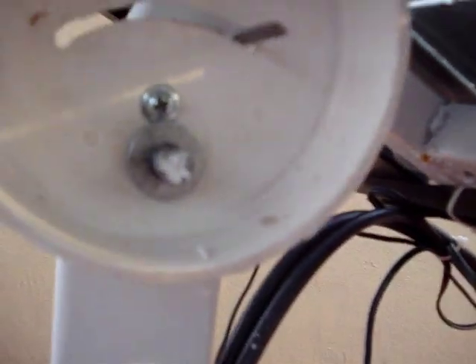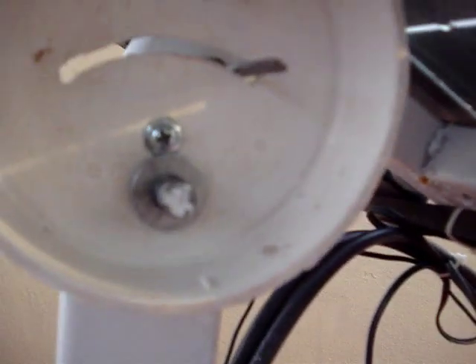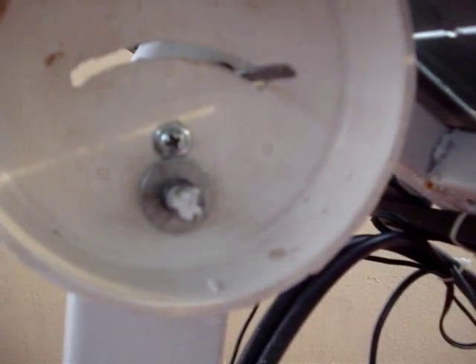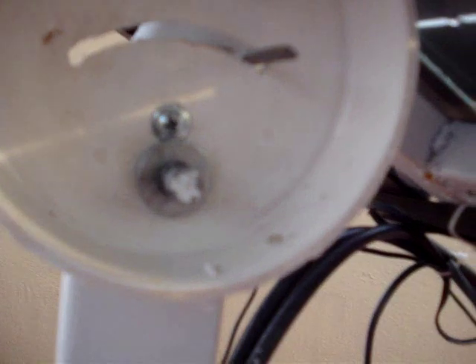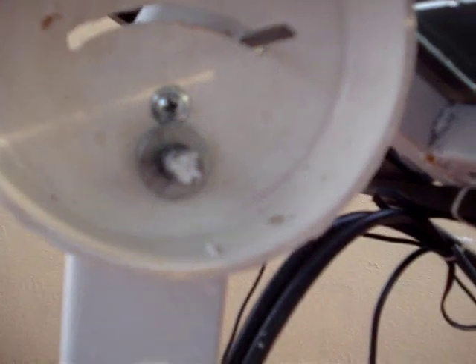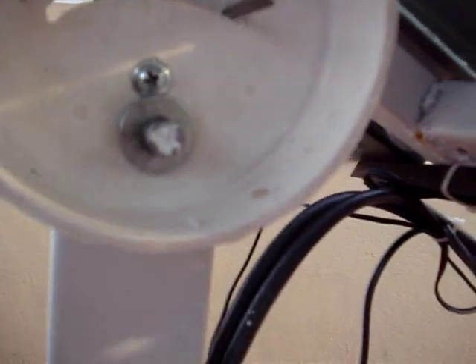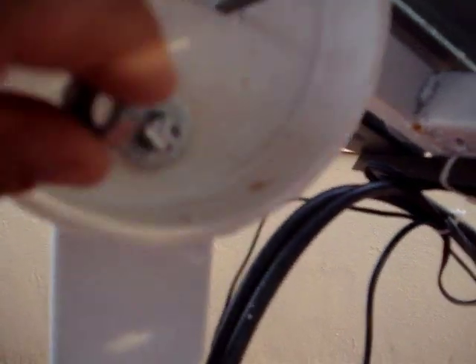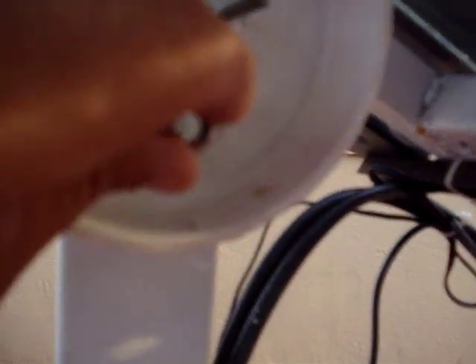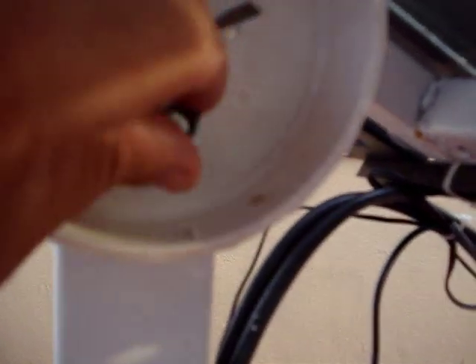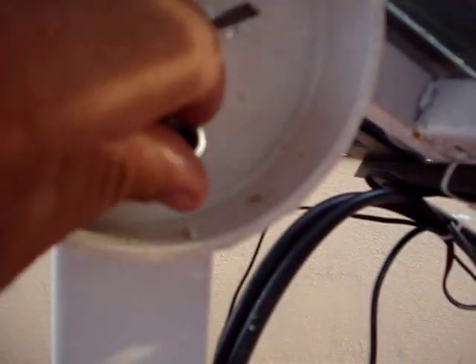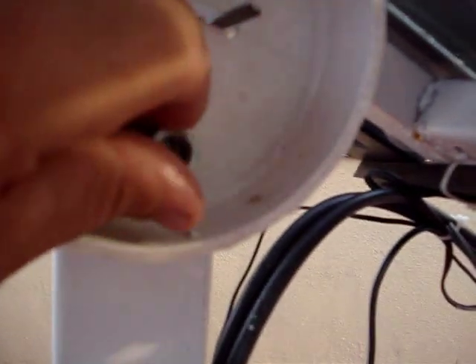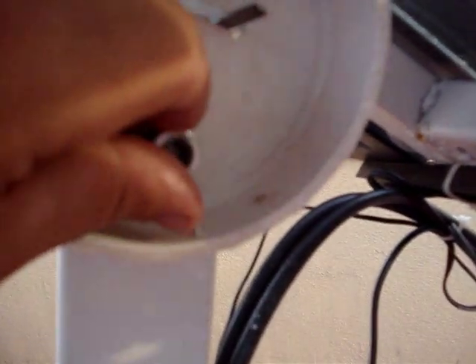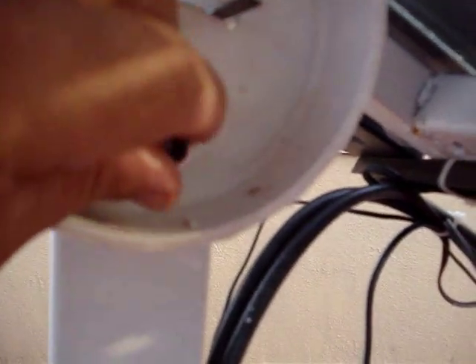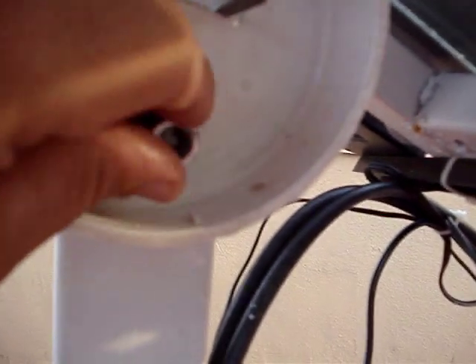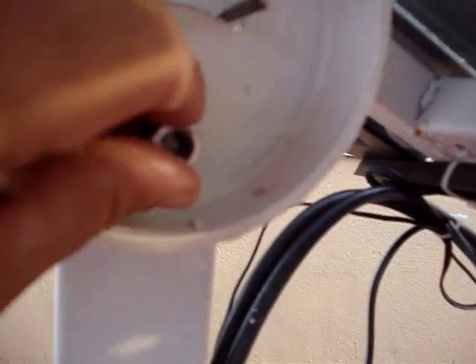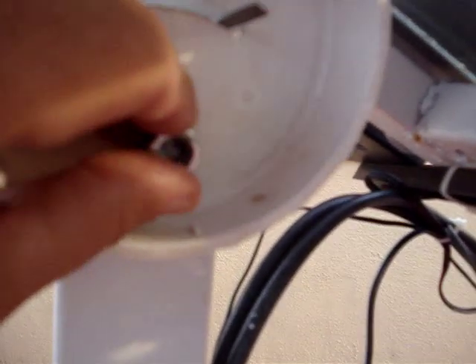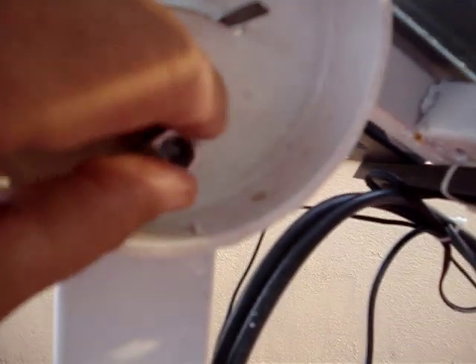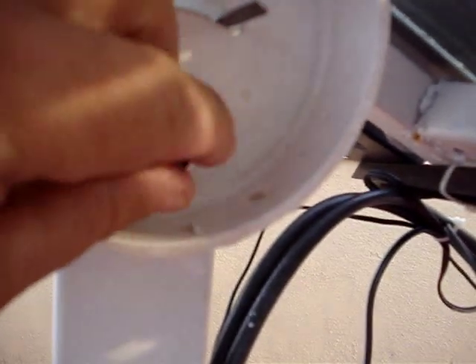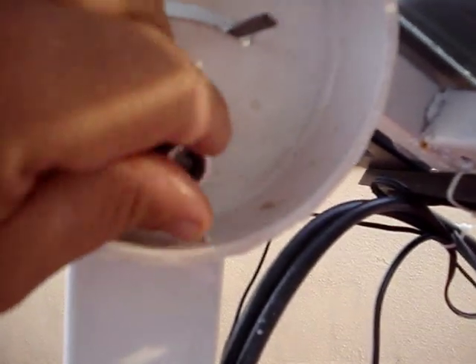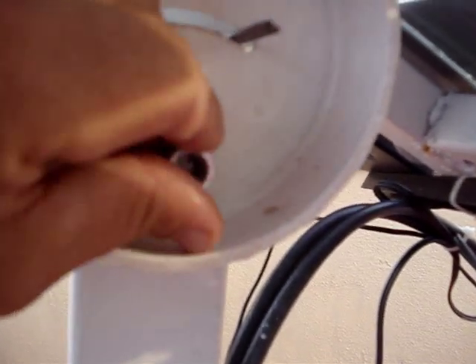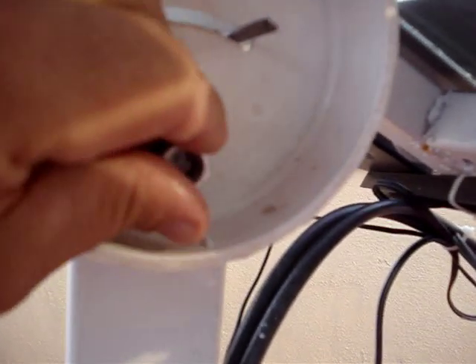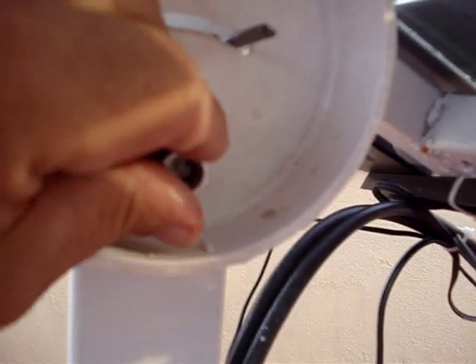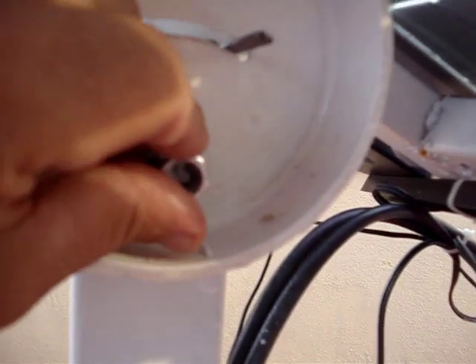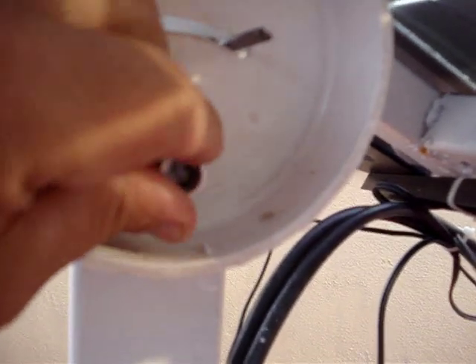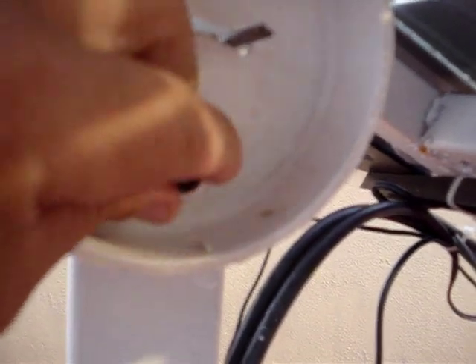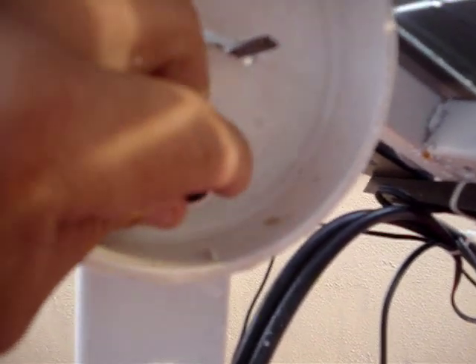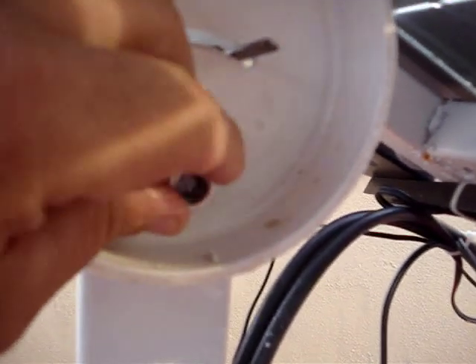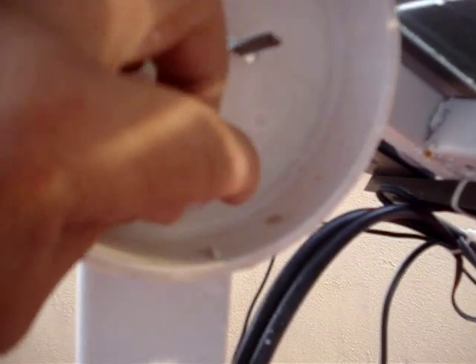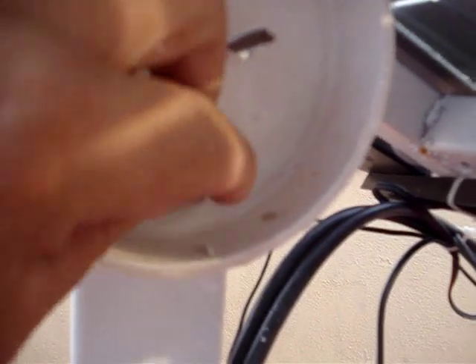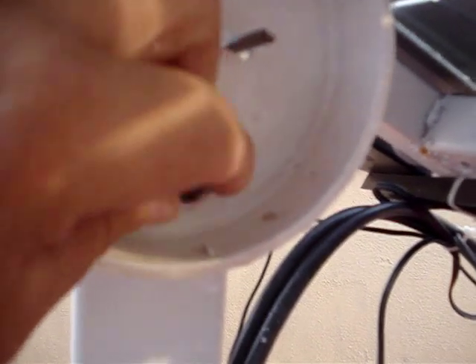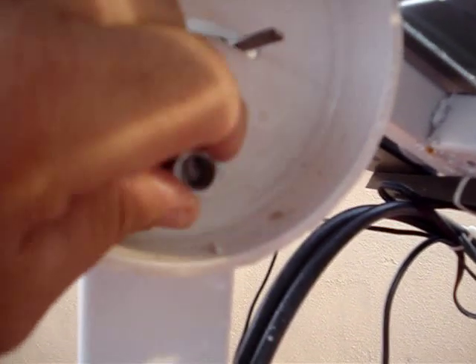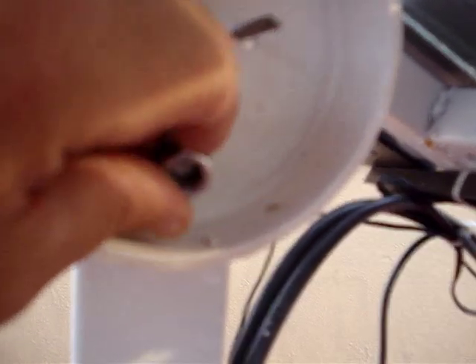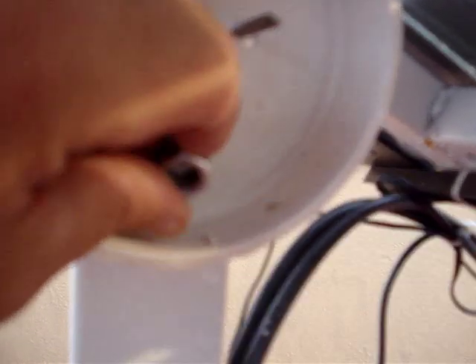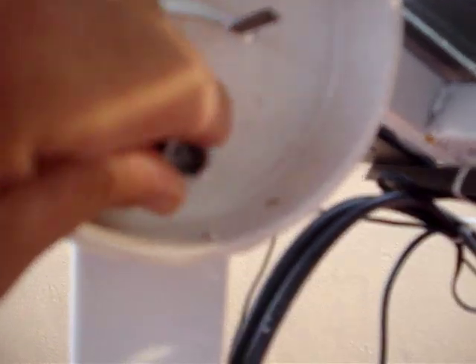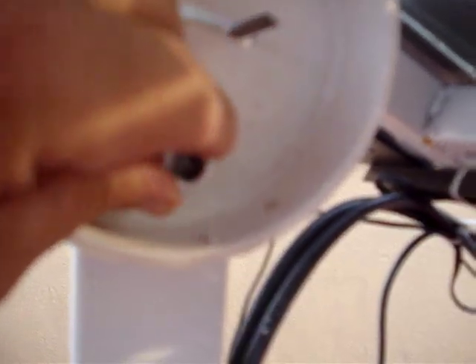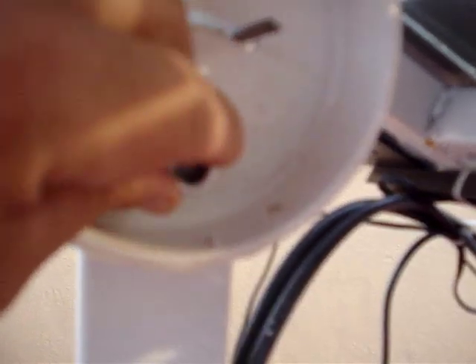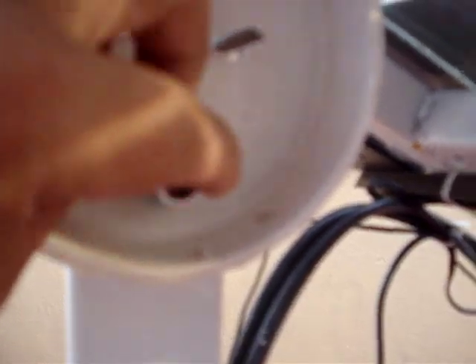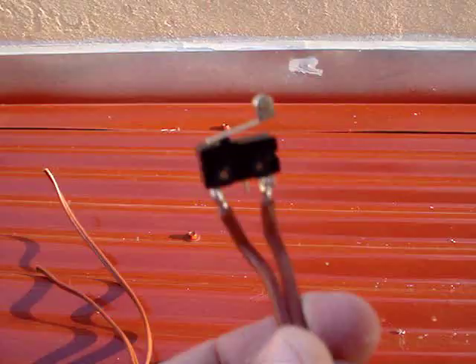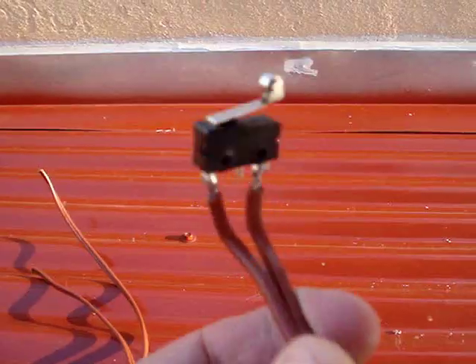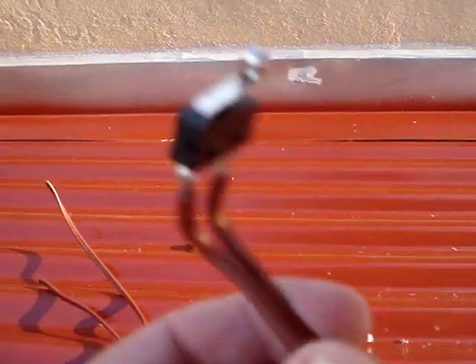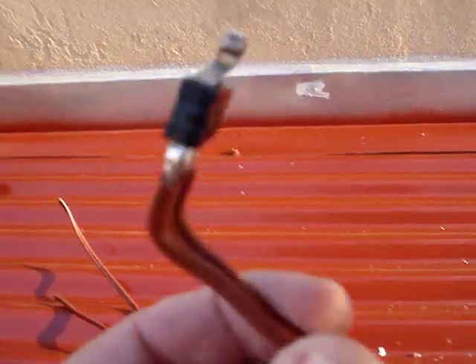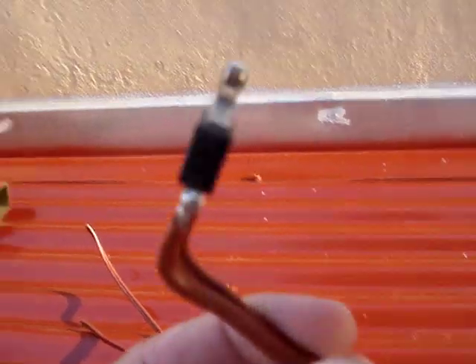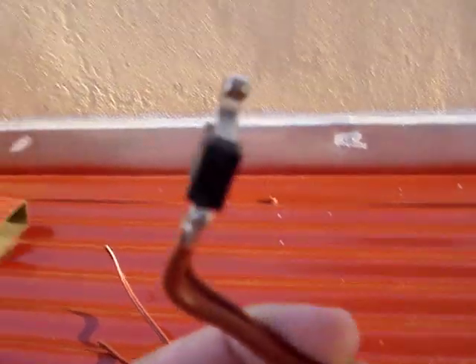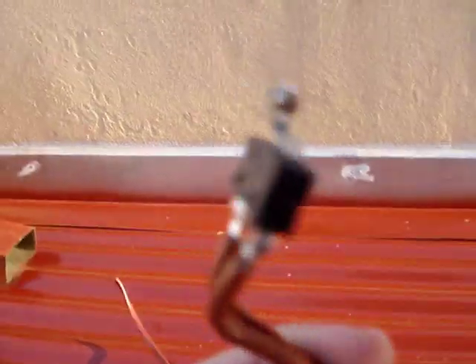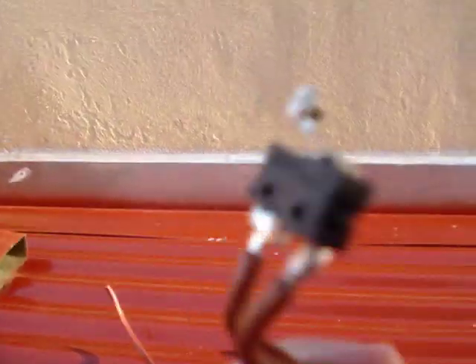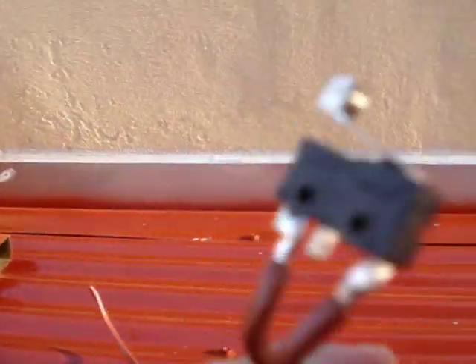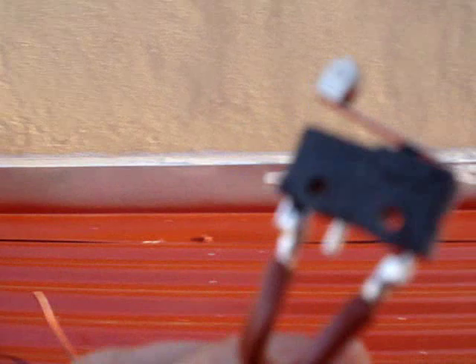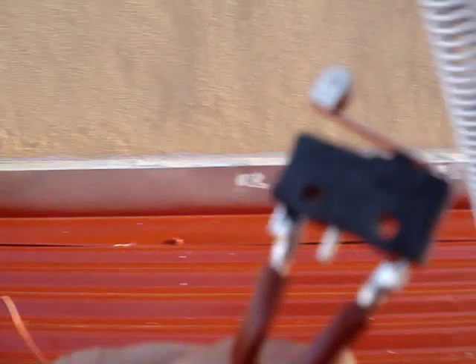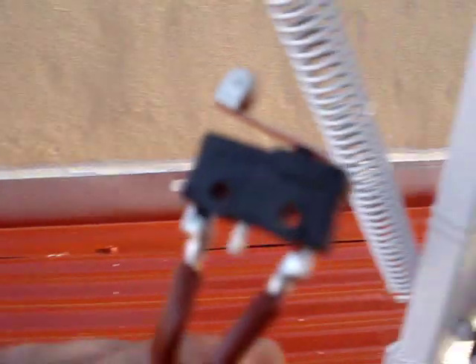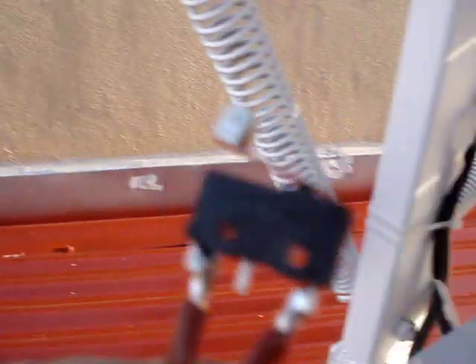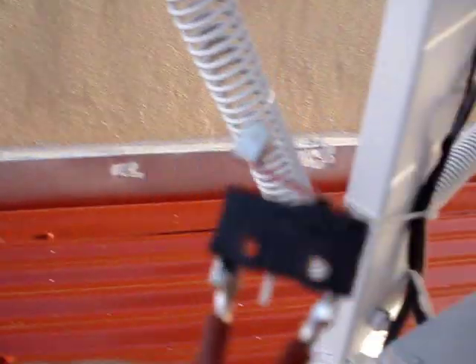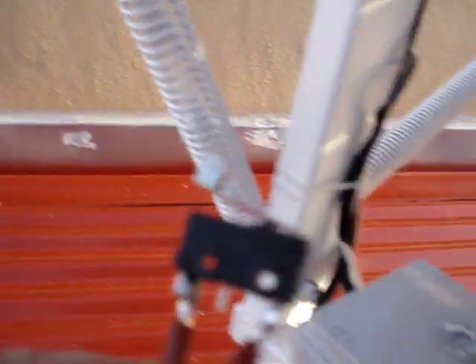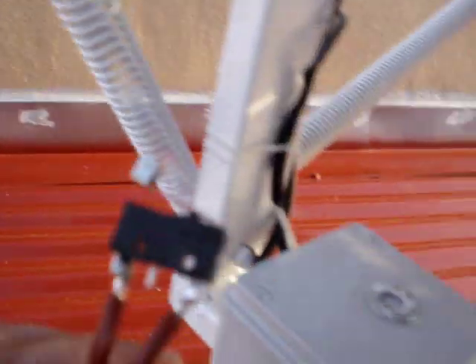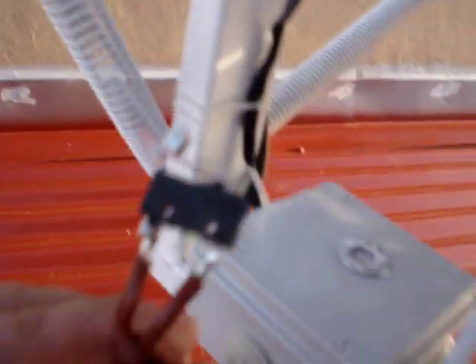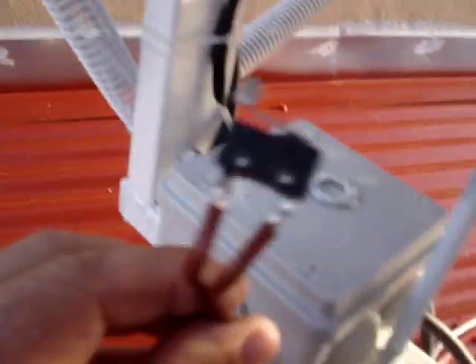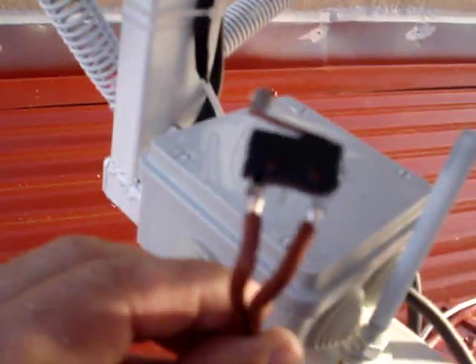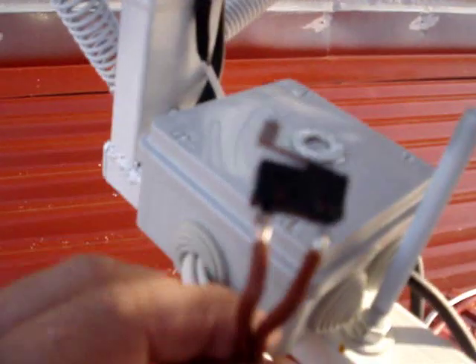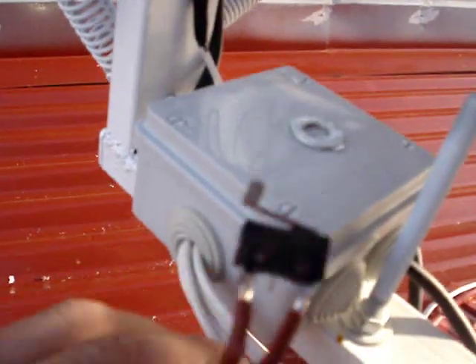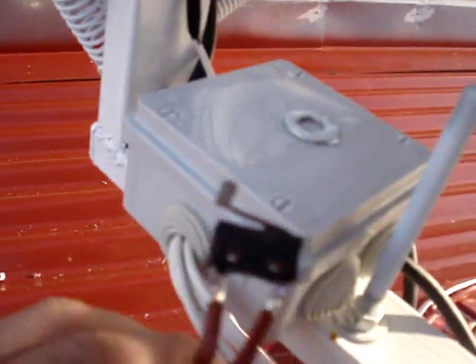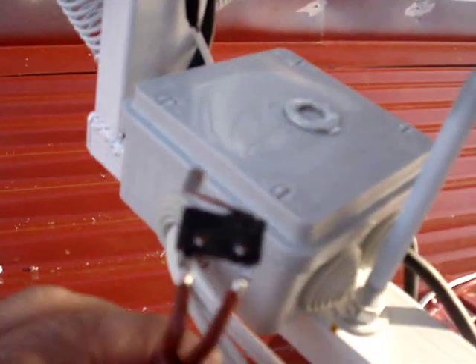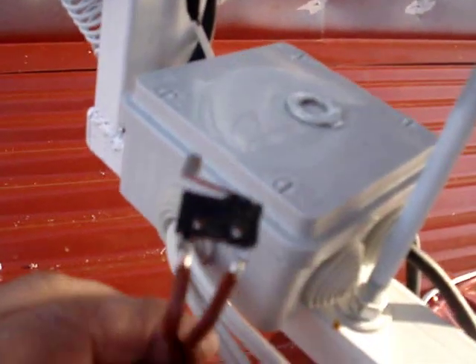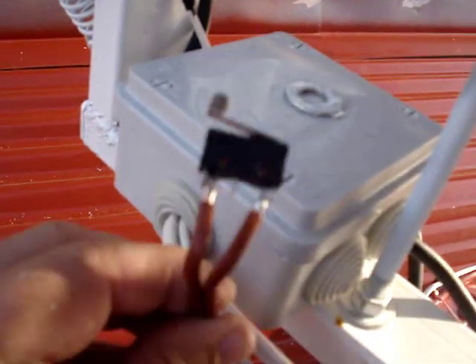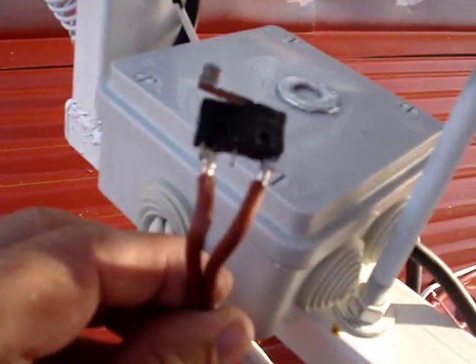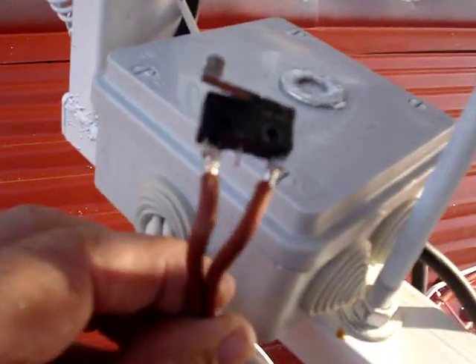I bolt that in using the same bolt that the panel hinges on, and I bolt that on to there.